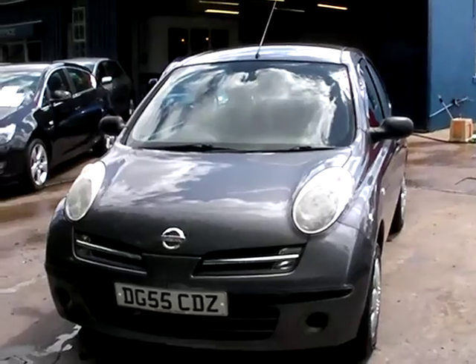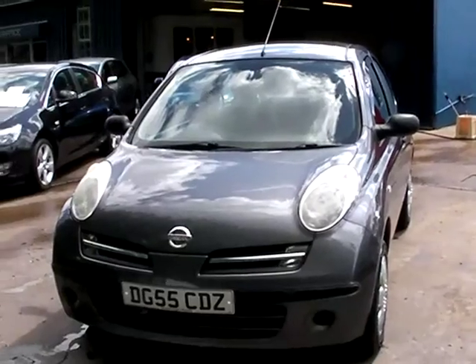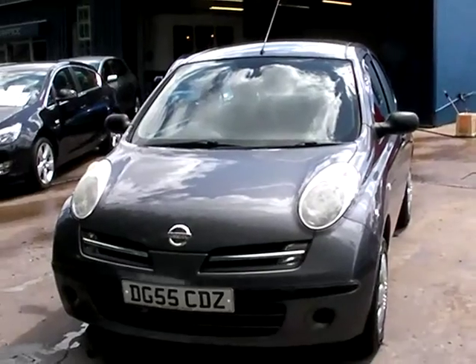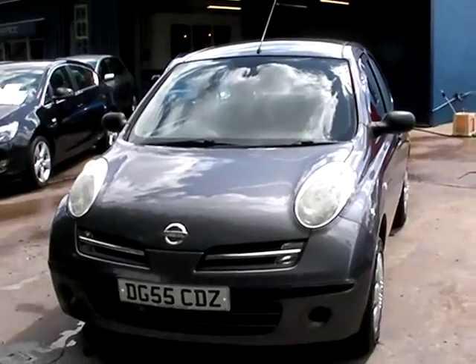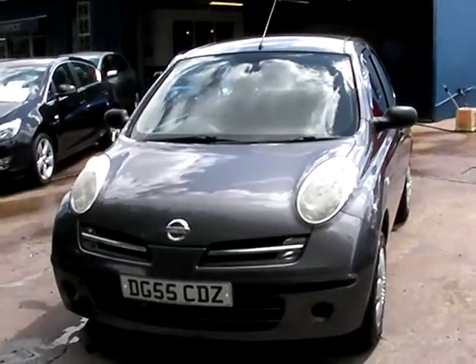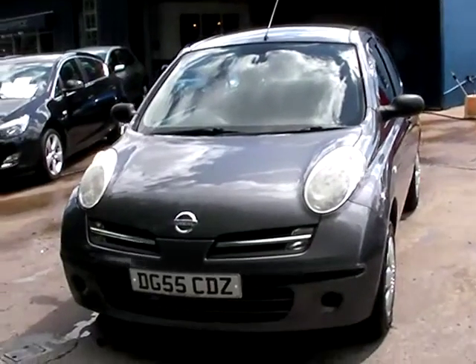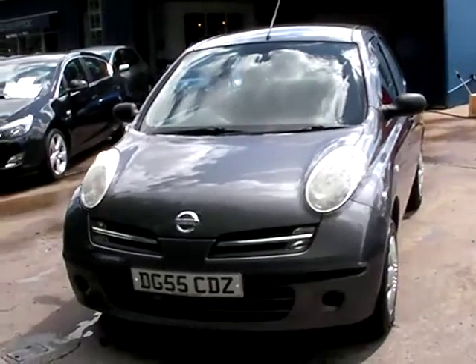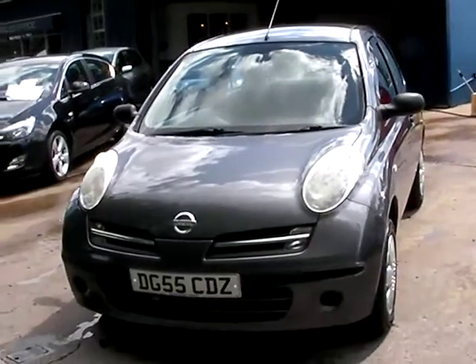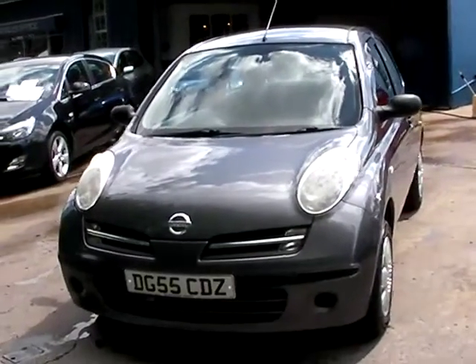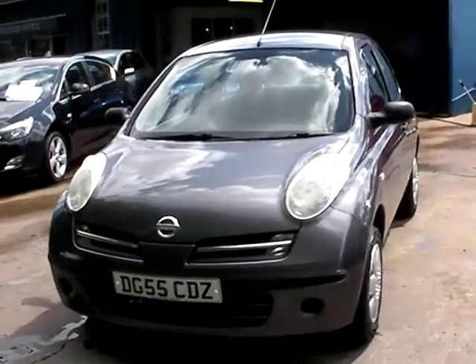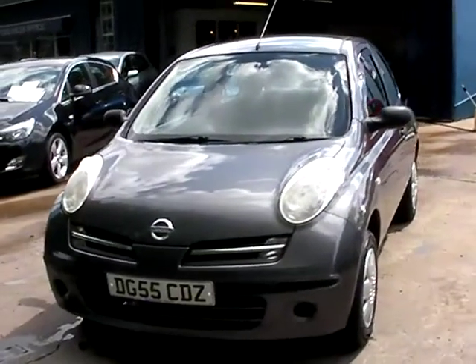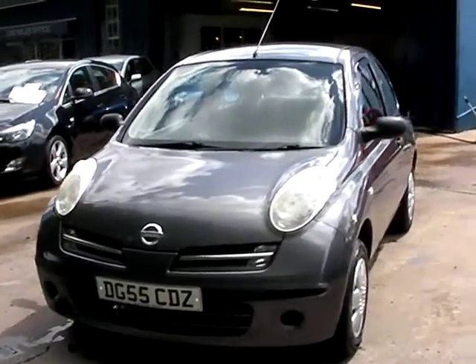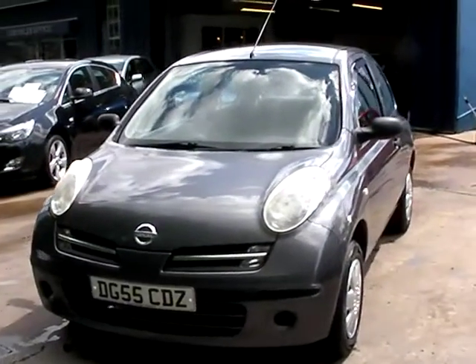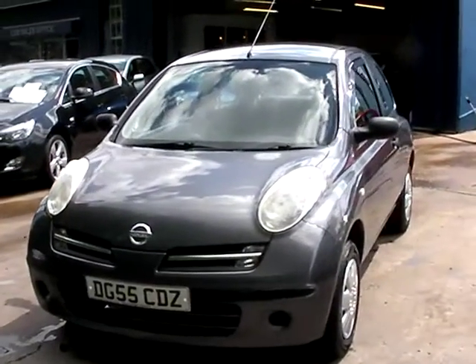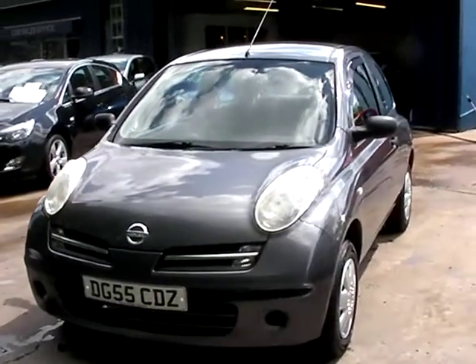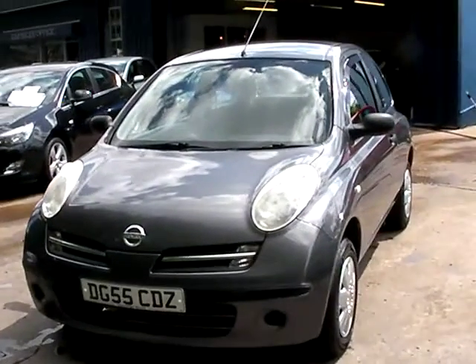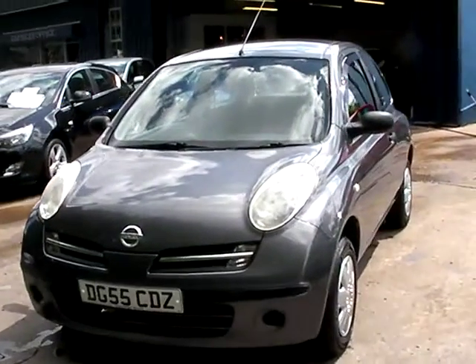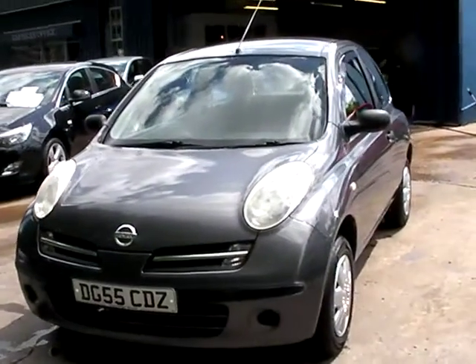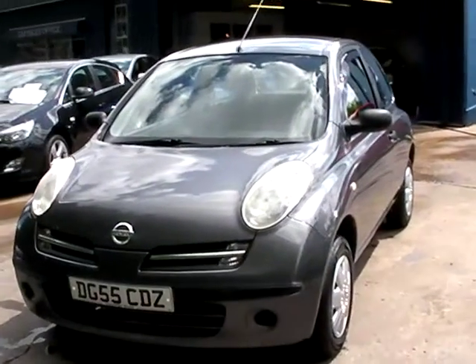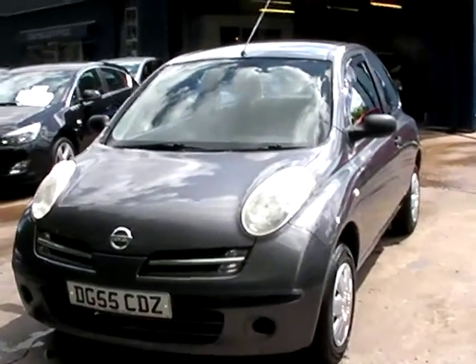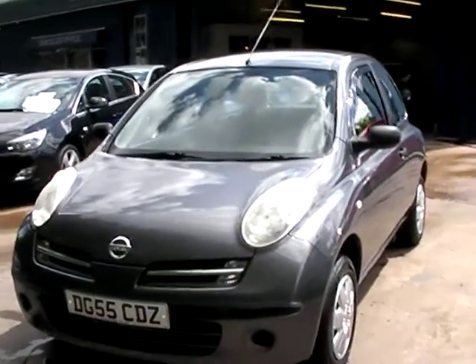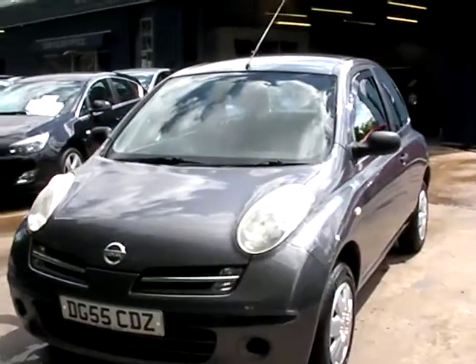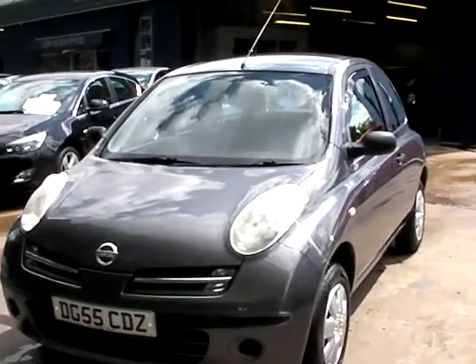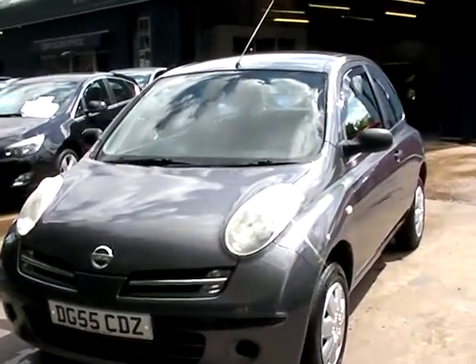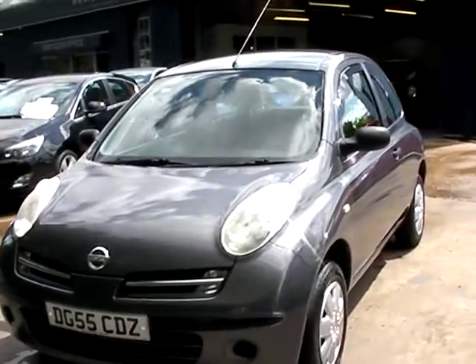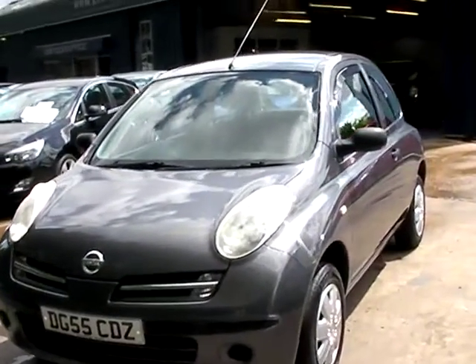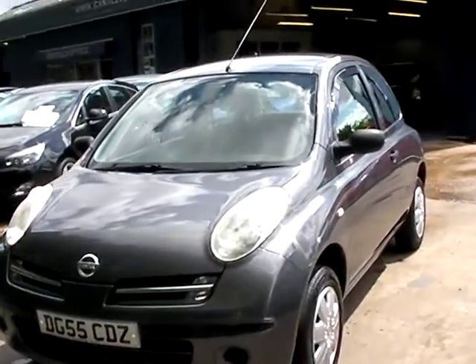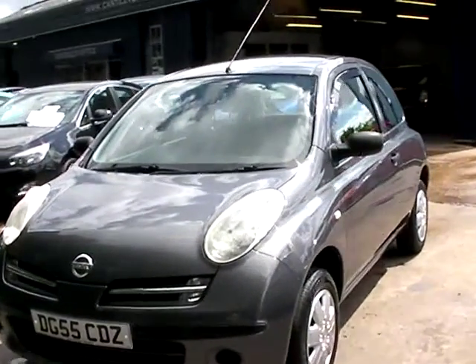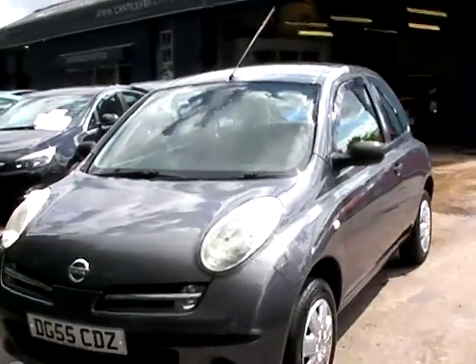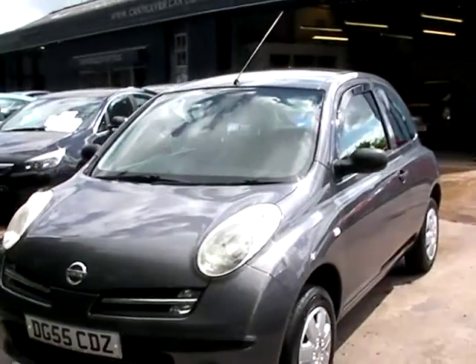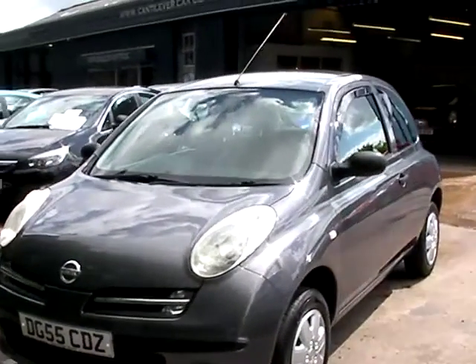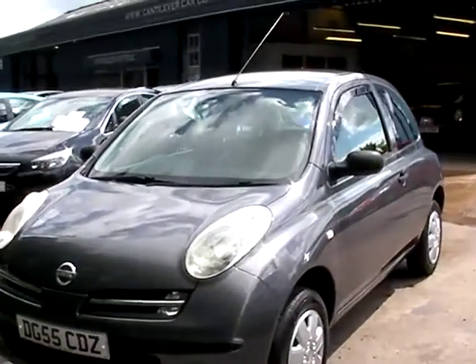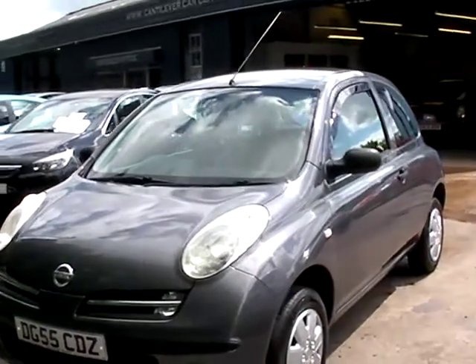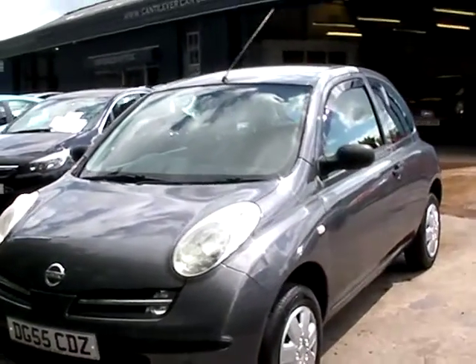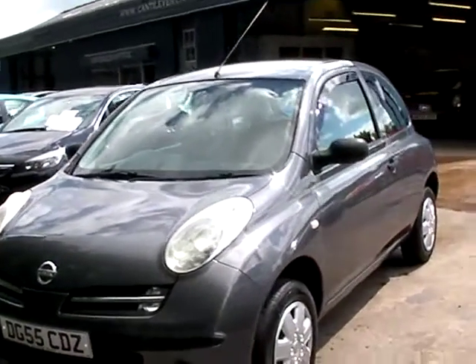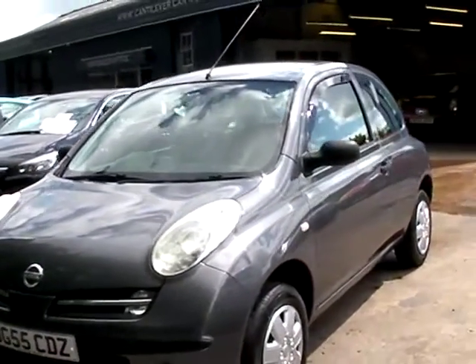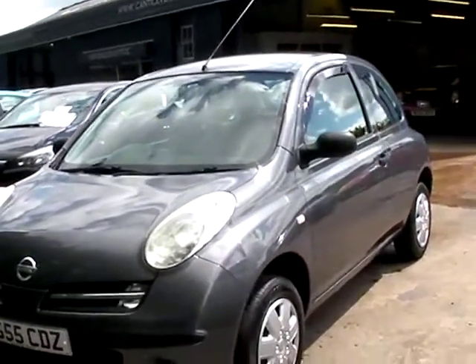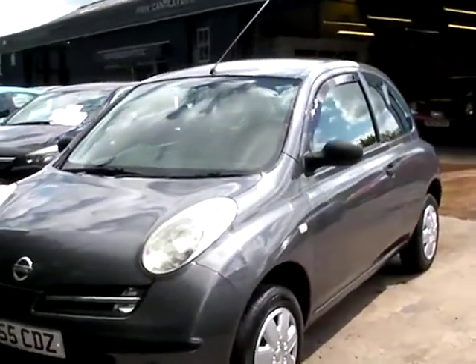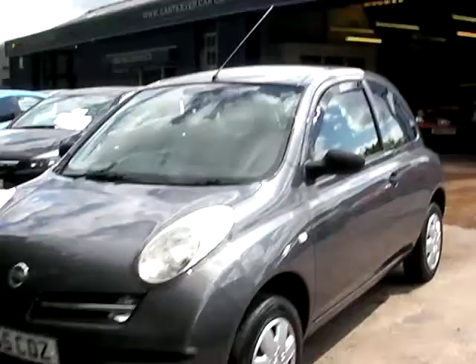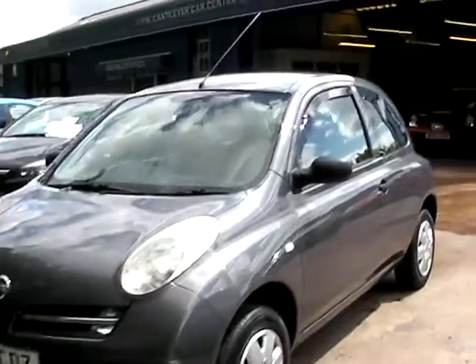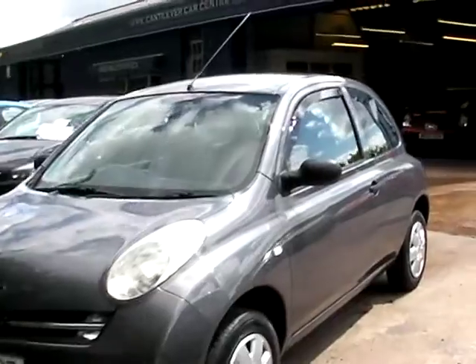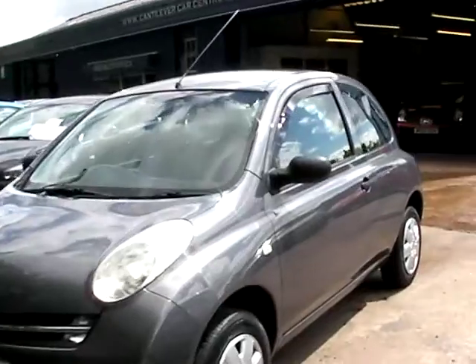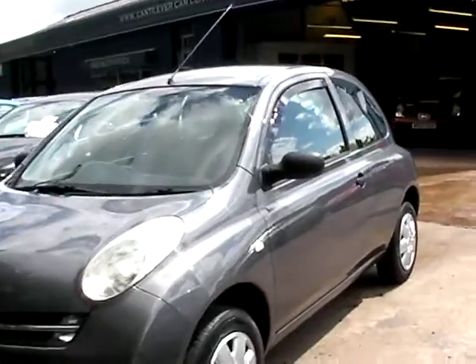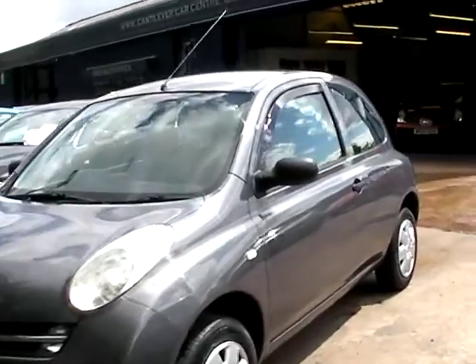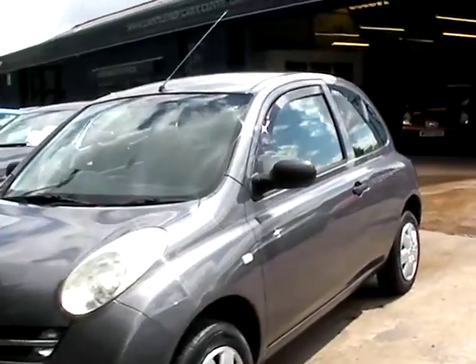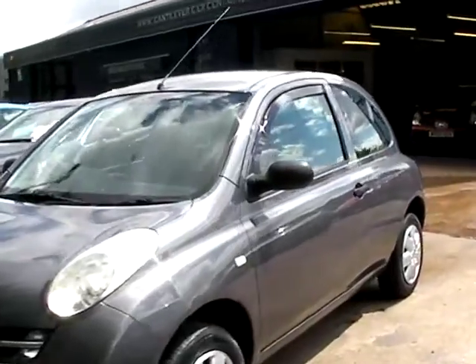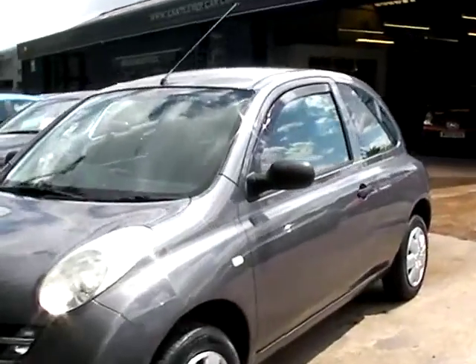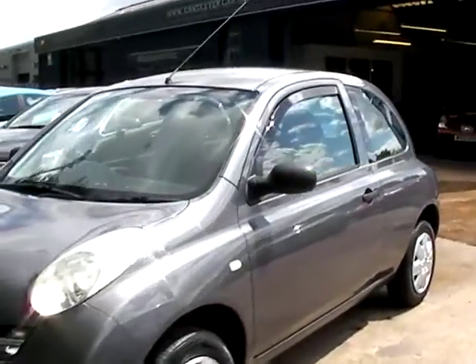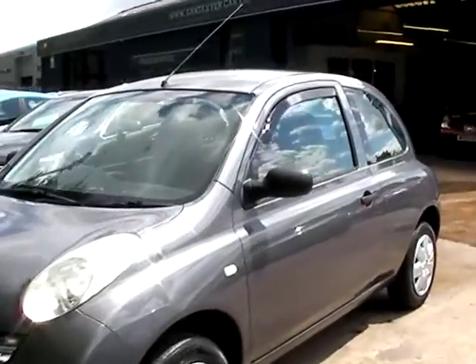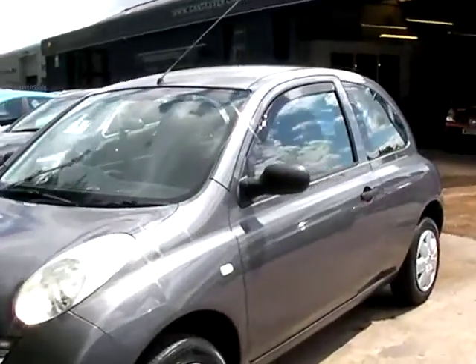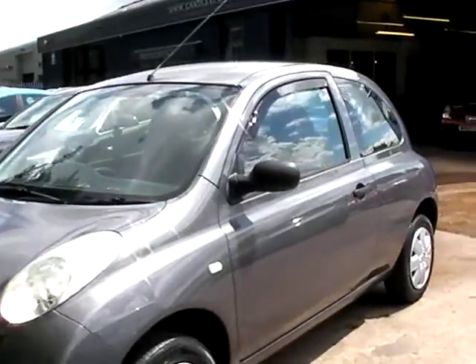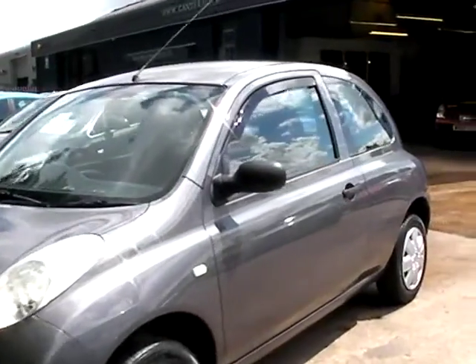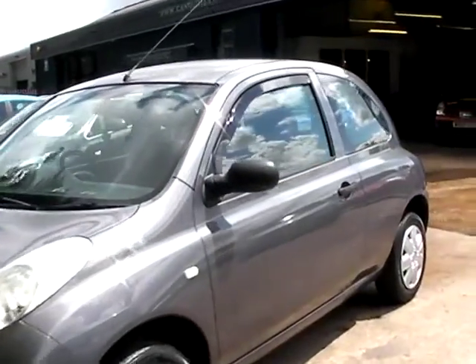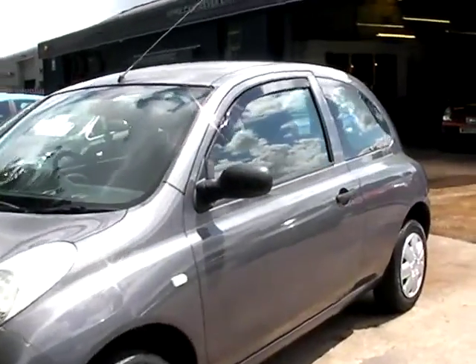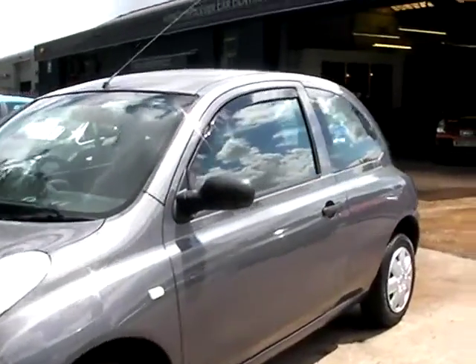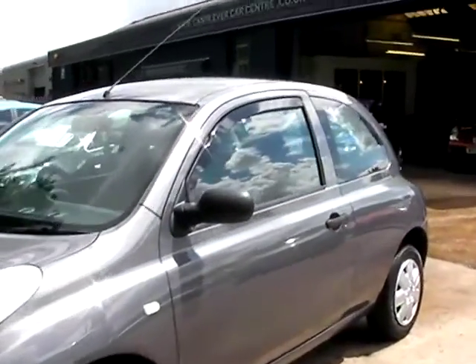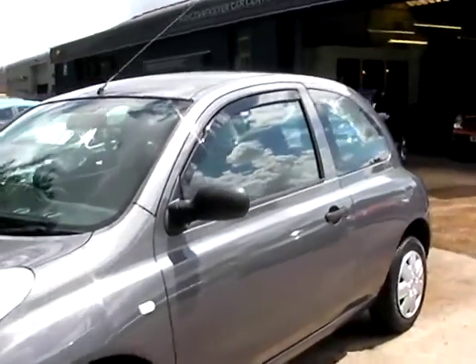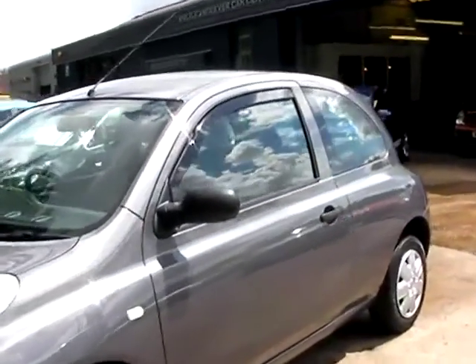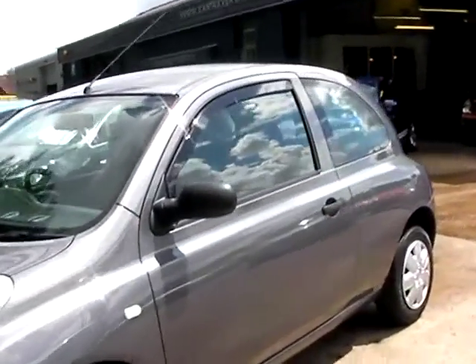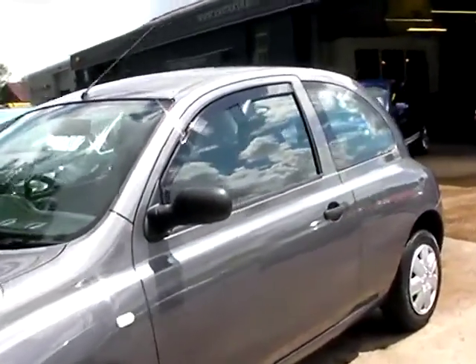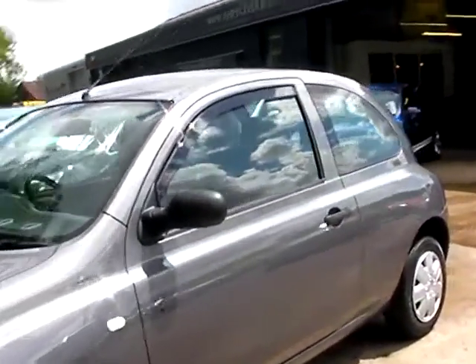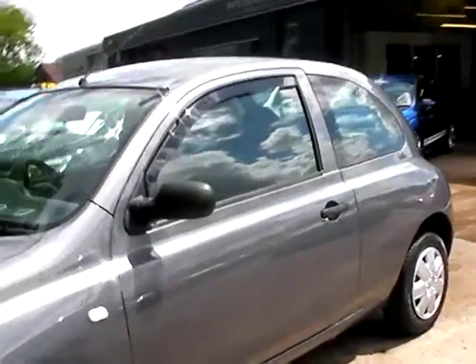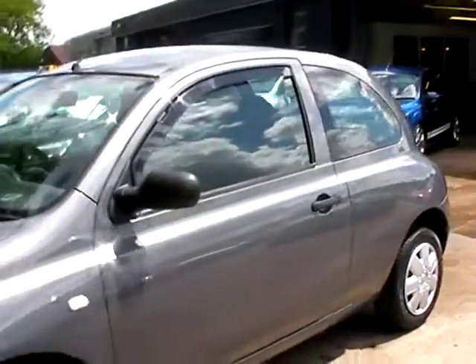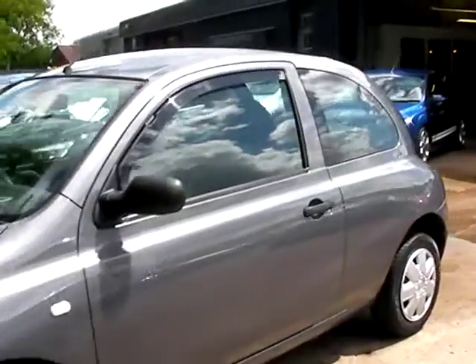Welcome to Cantoniva Car Centre. Here today we have a Nissan Micra E, registered in 2005 on a 55 plate.